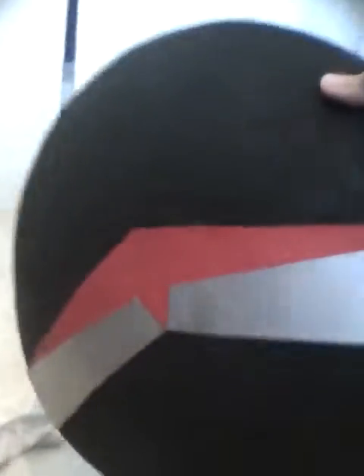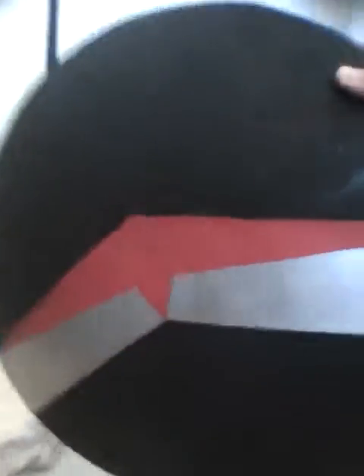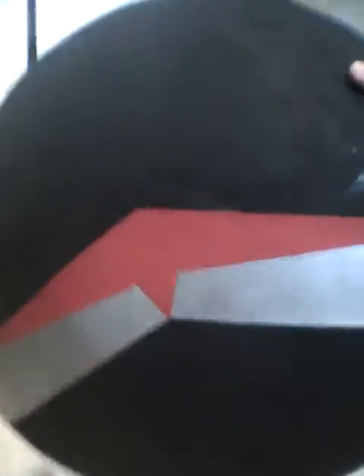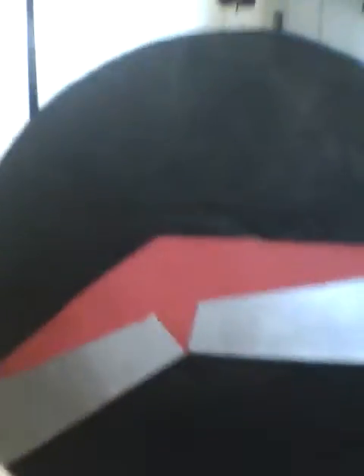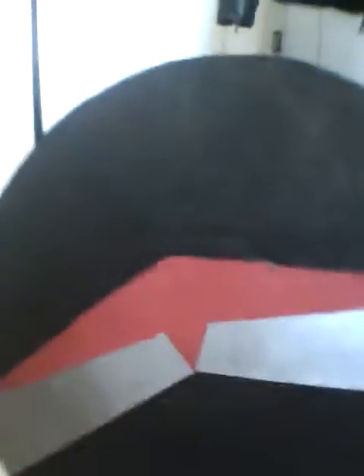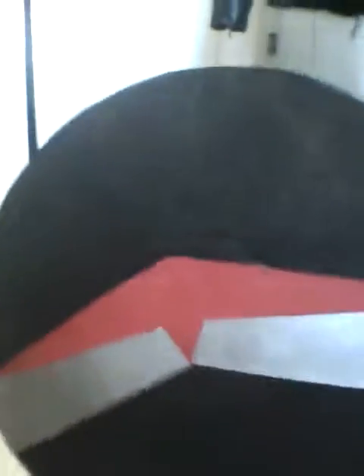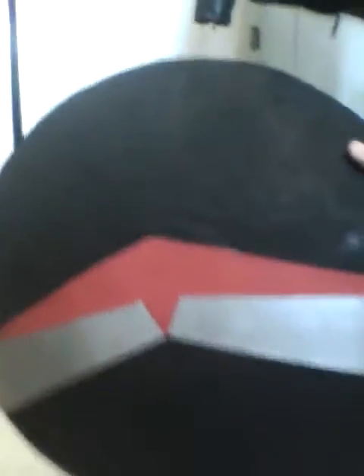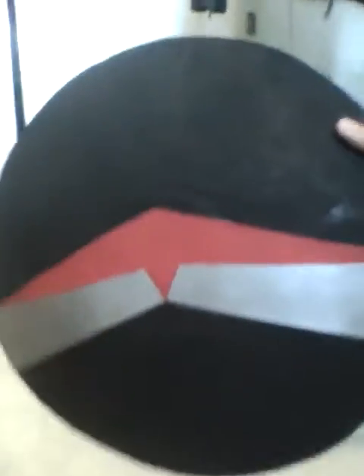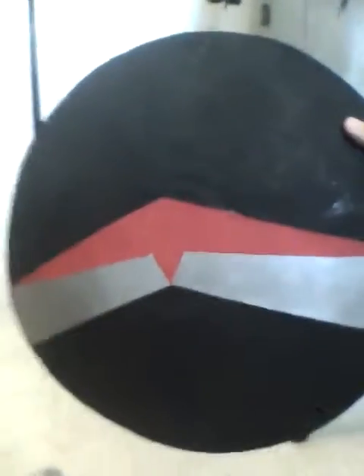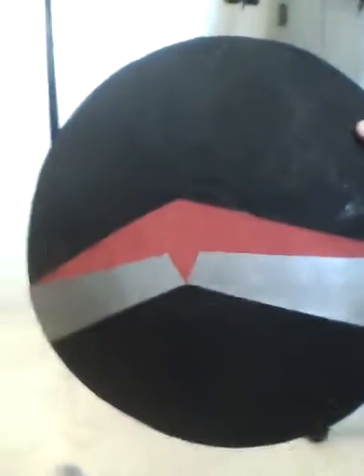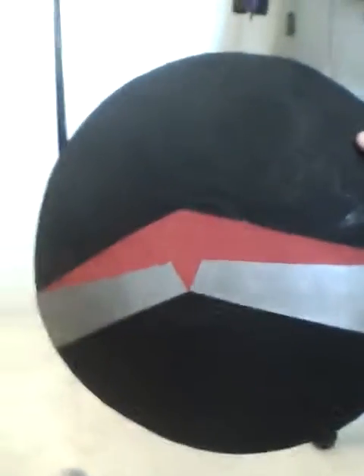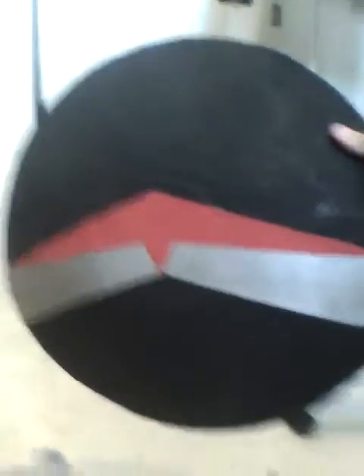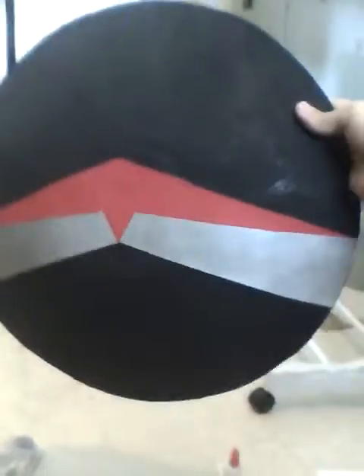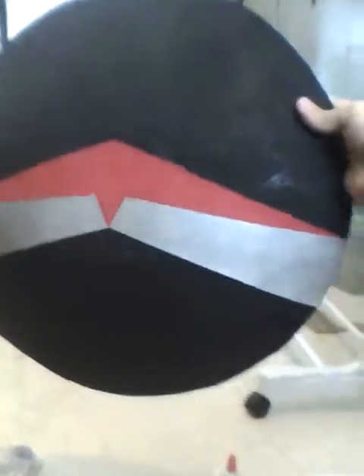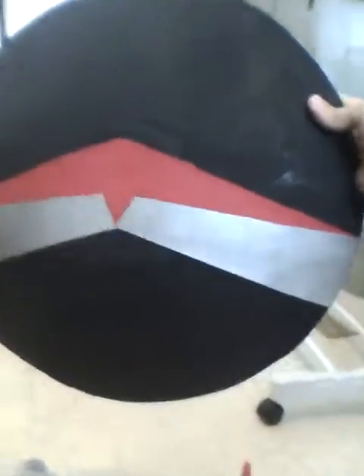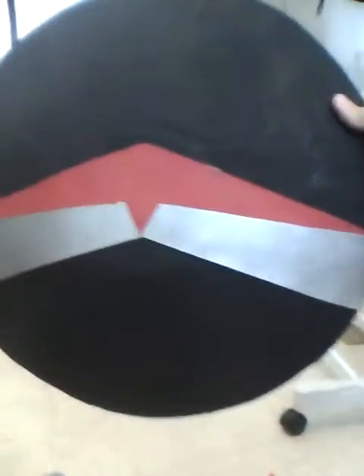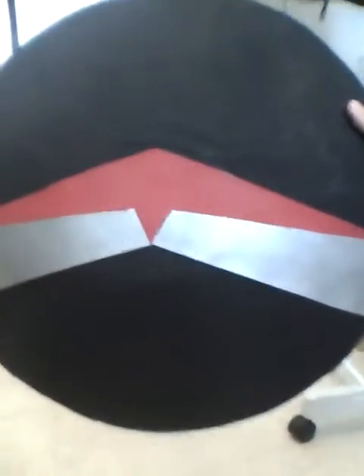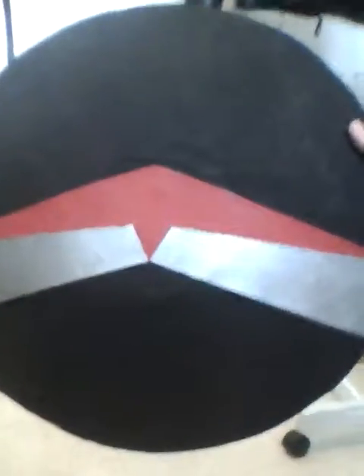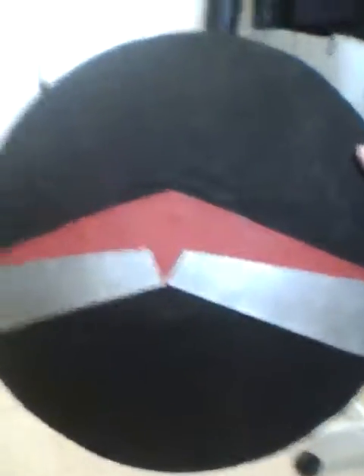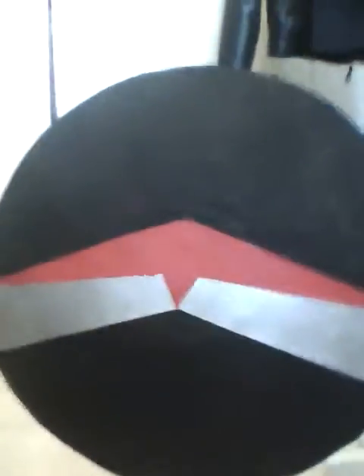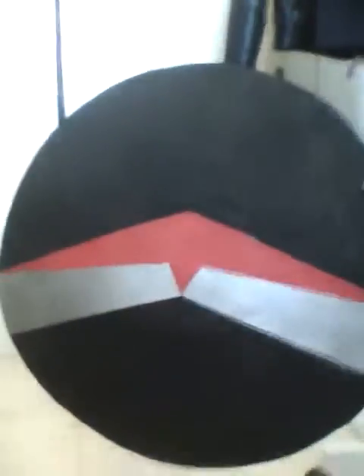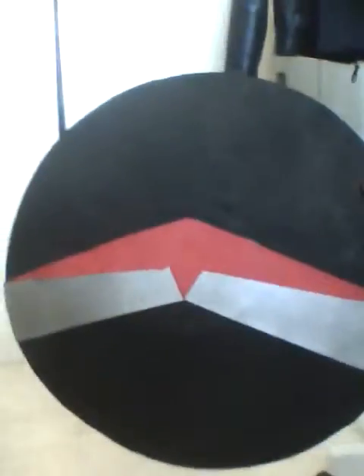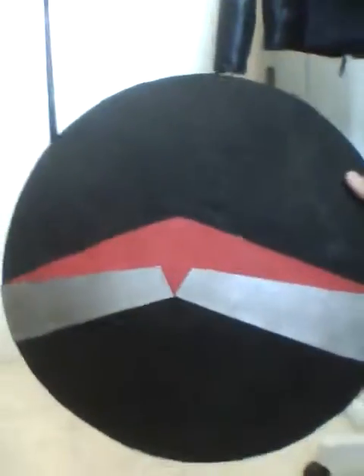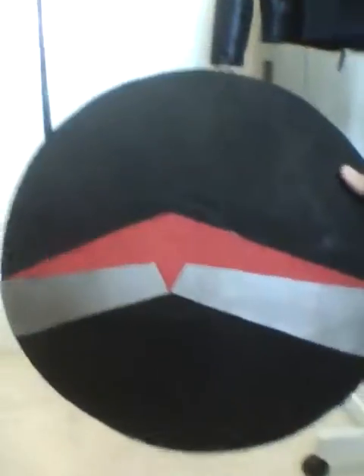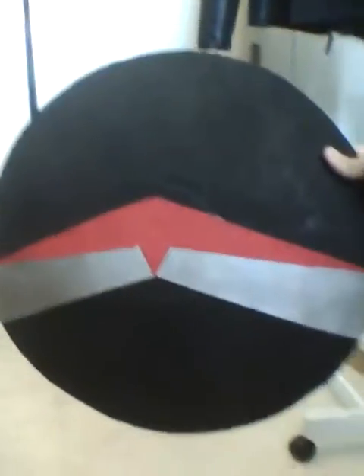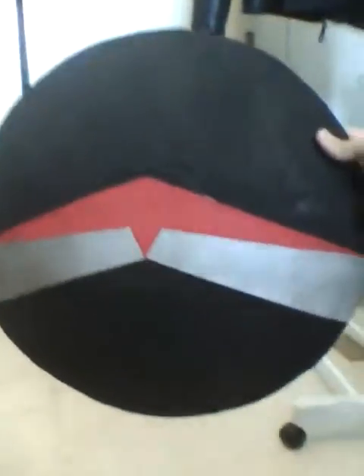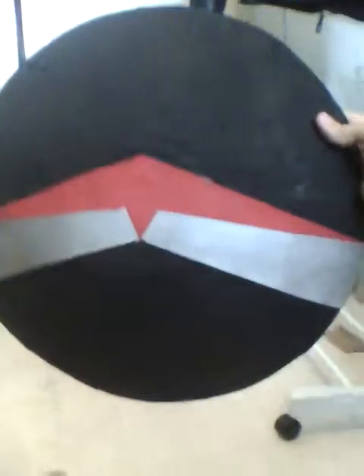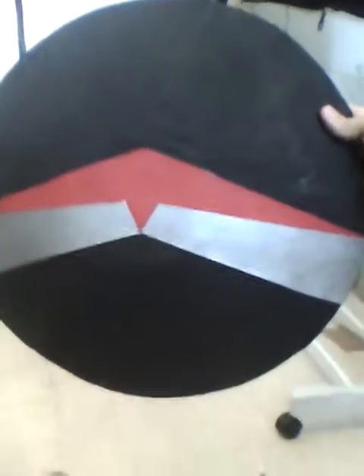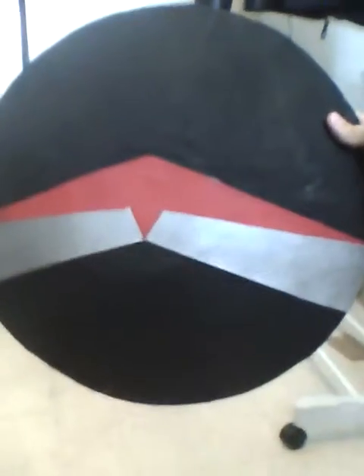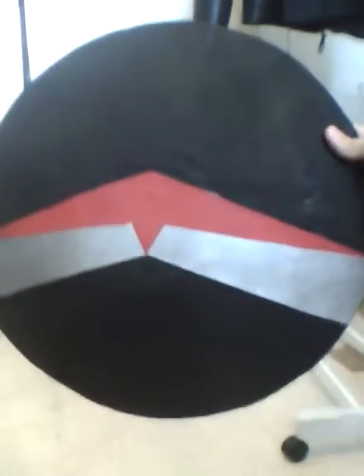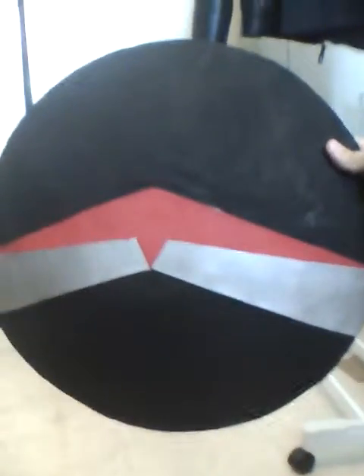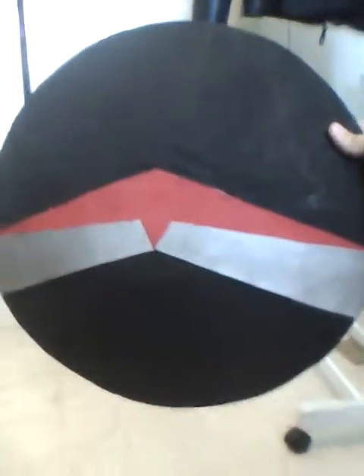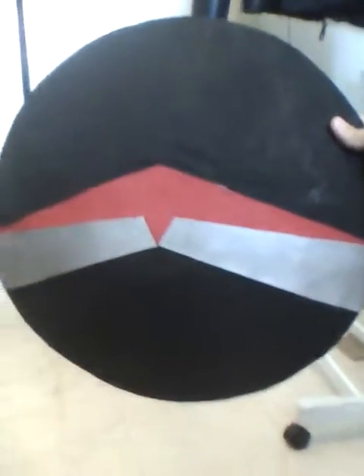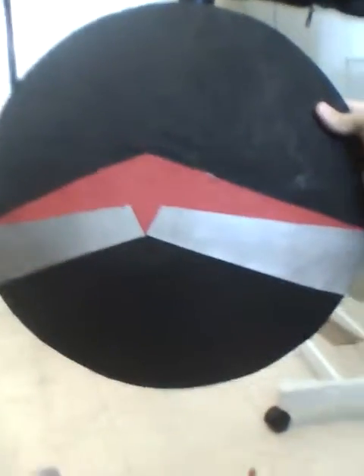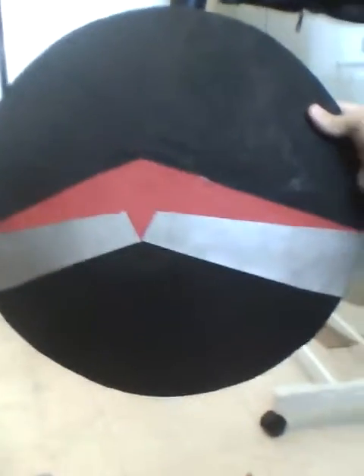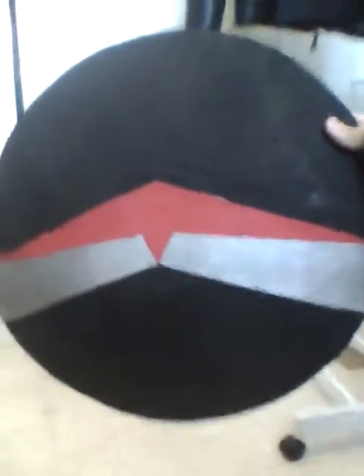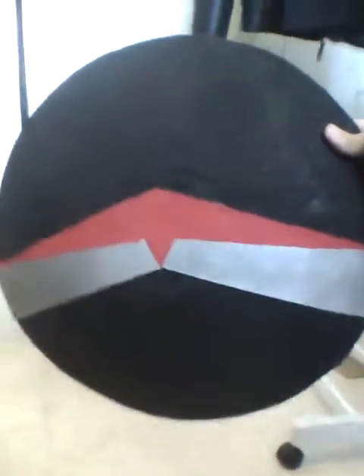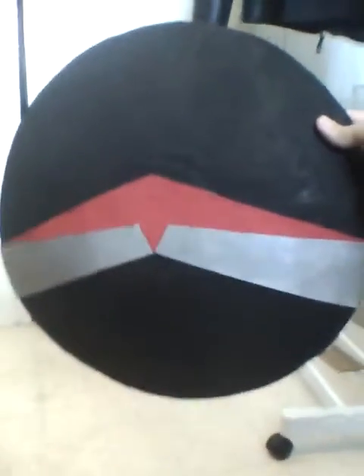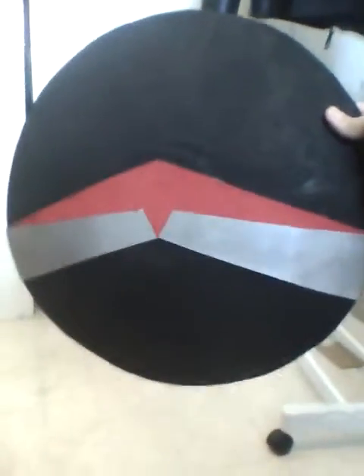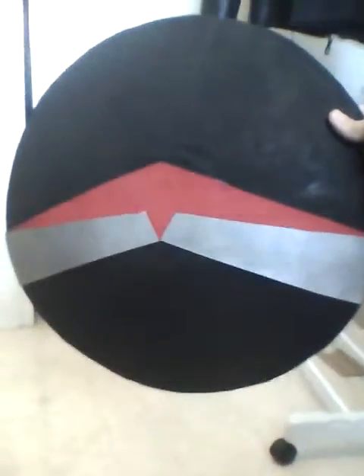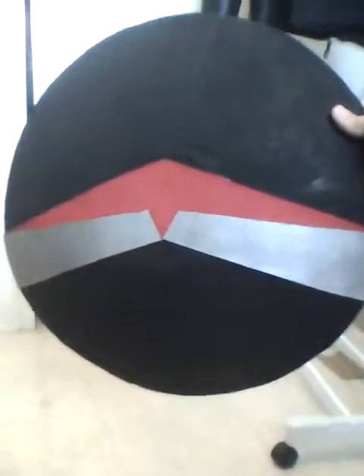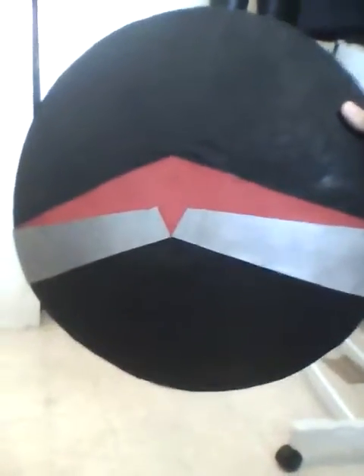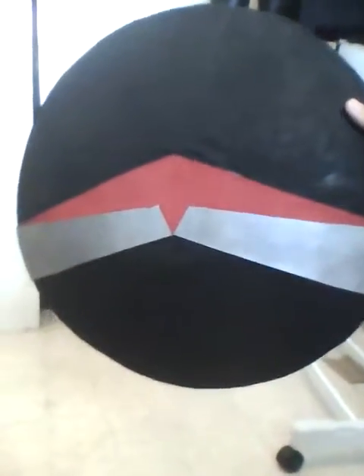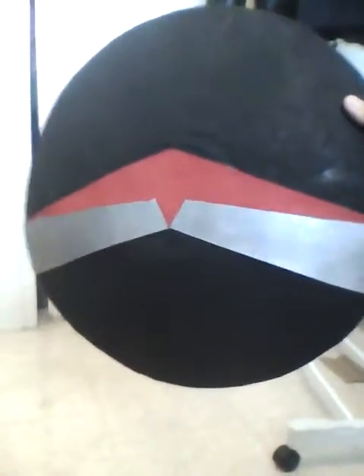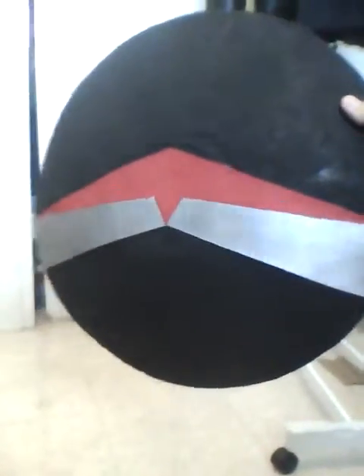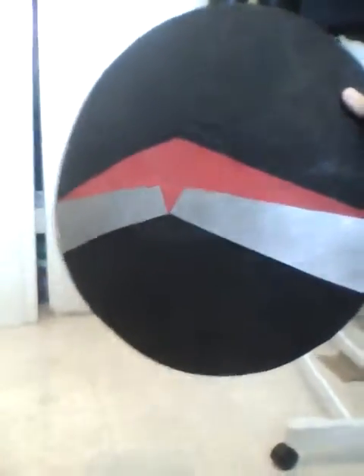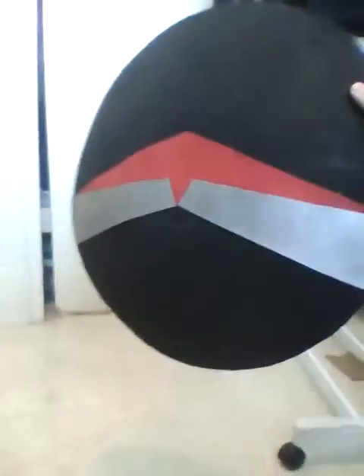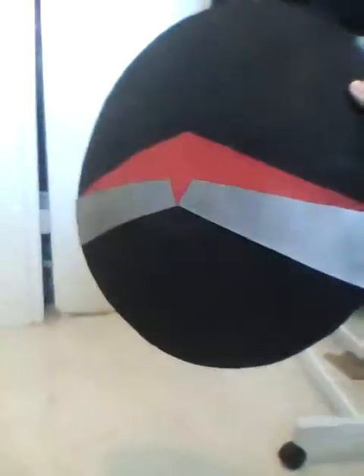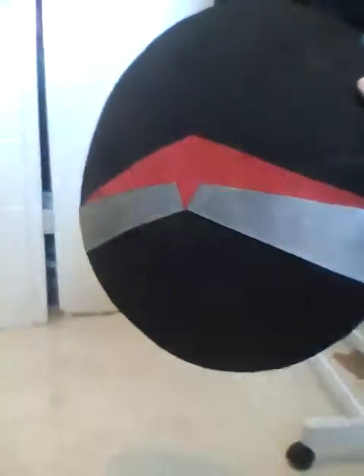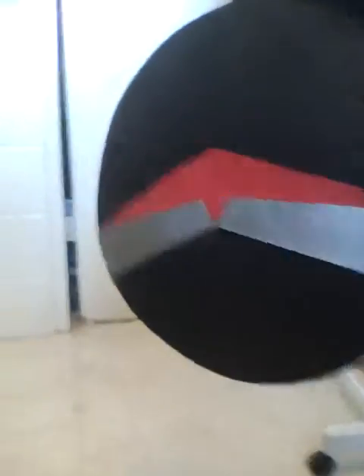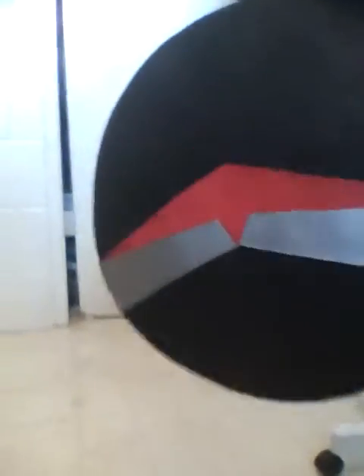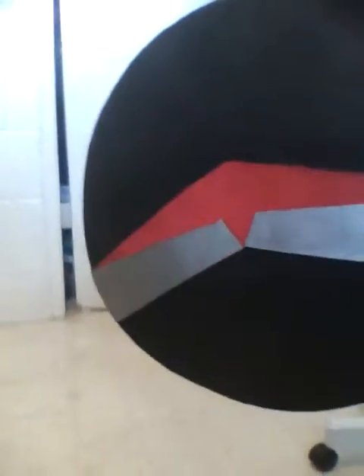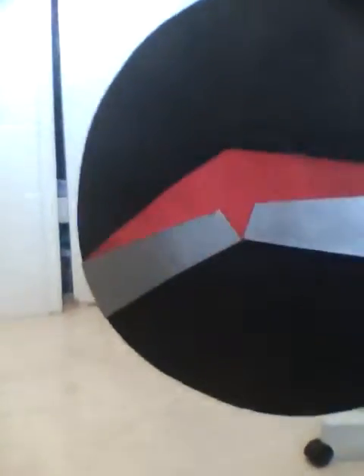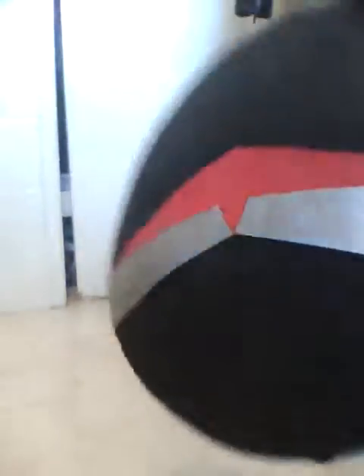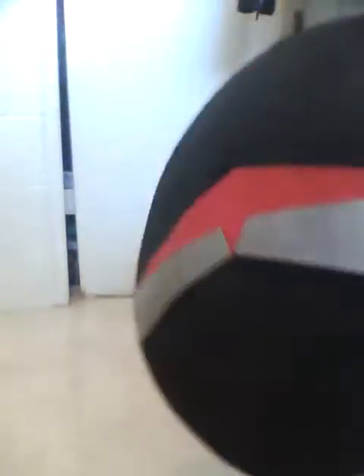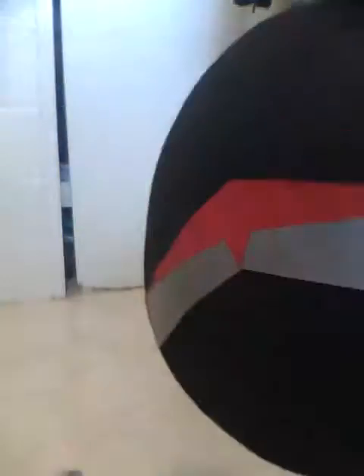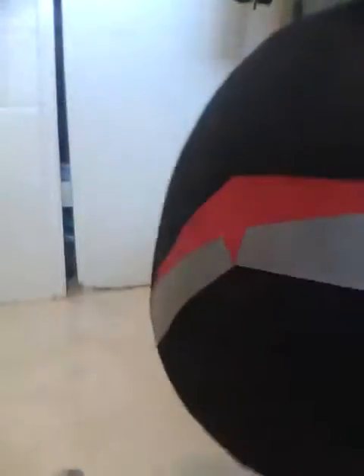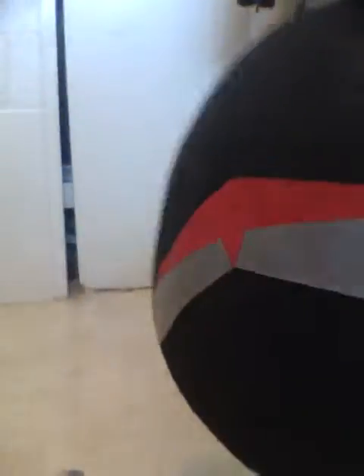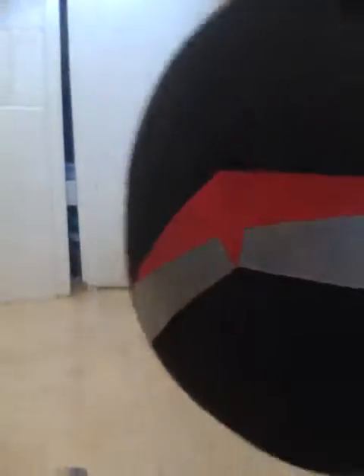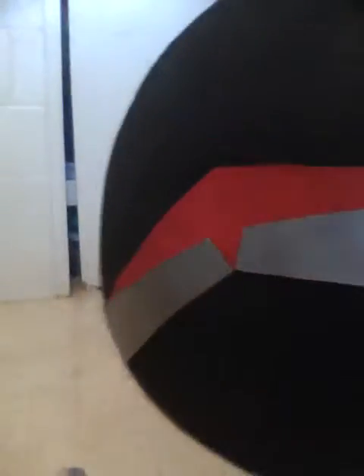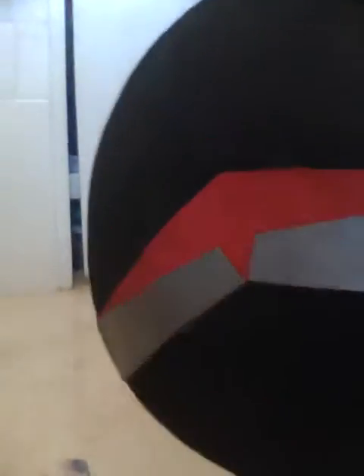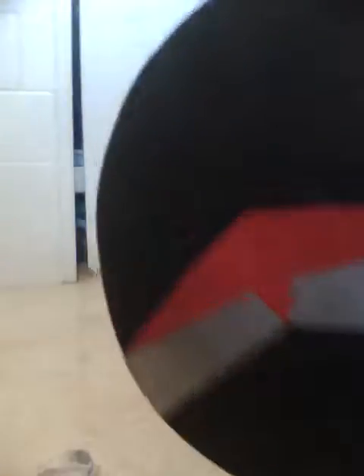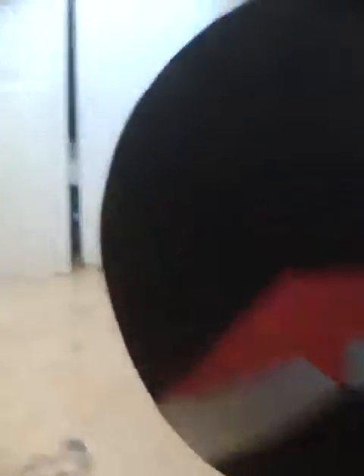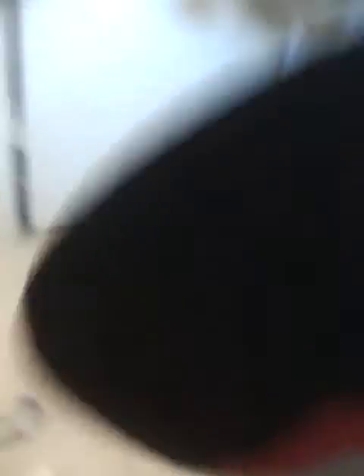Spartan alpha symbol, sort of, with a delta wing sign in there. I thought it would look cool. I like it.